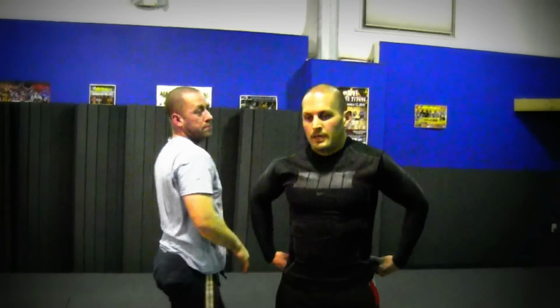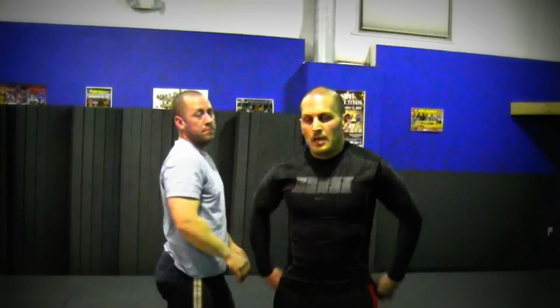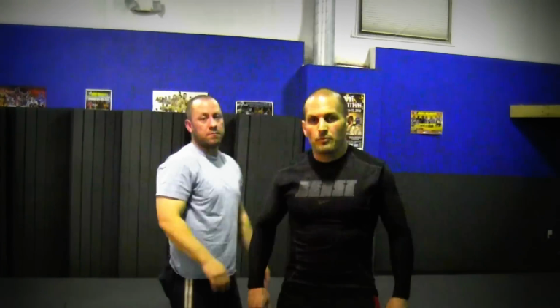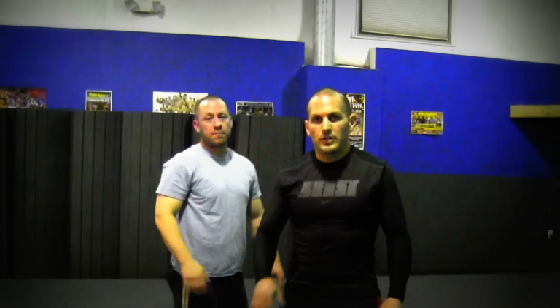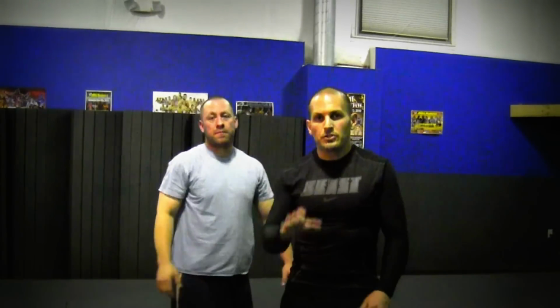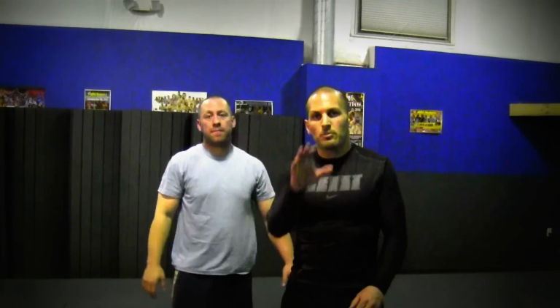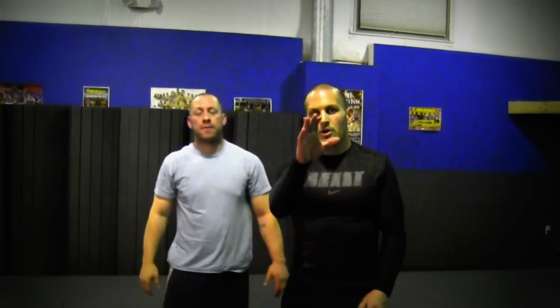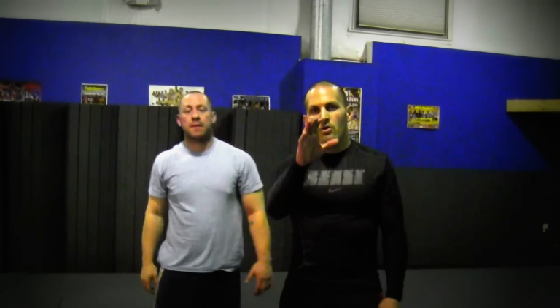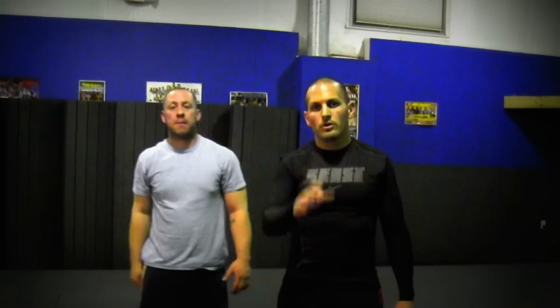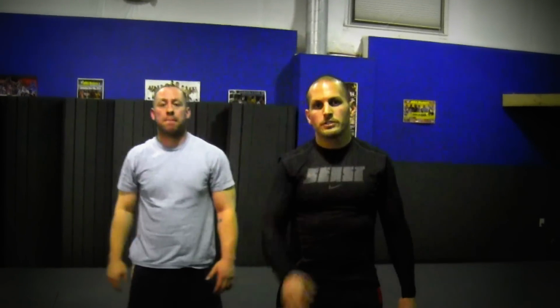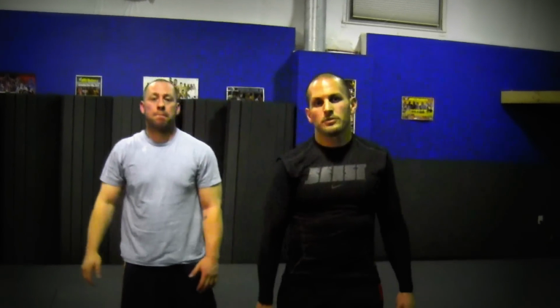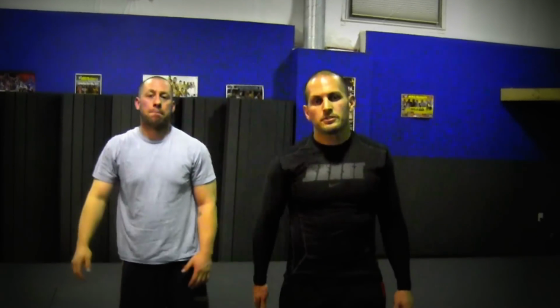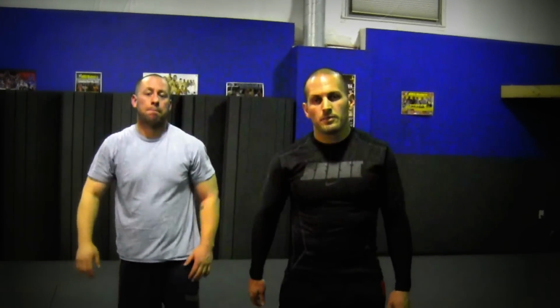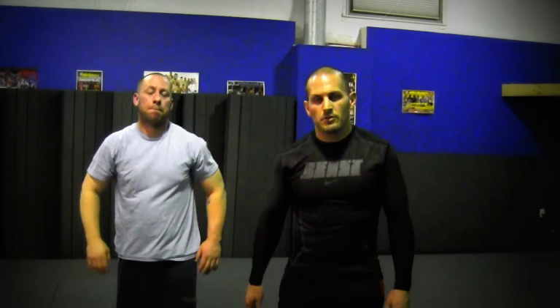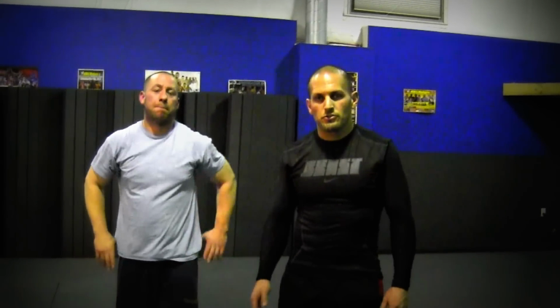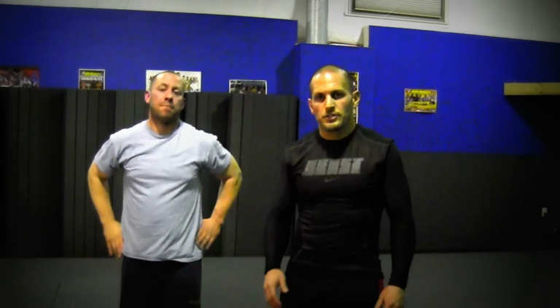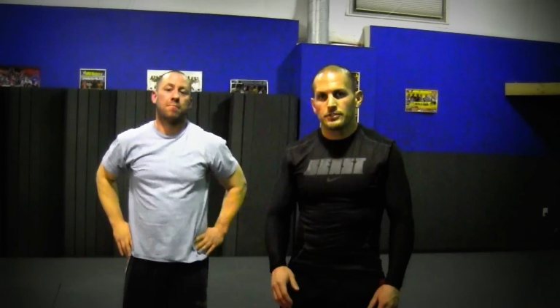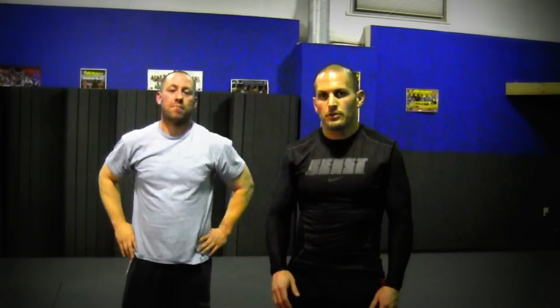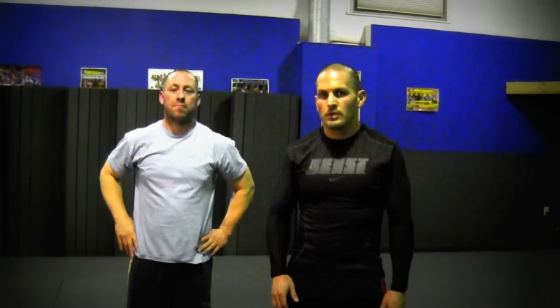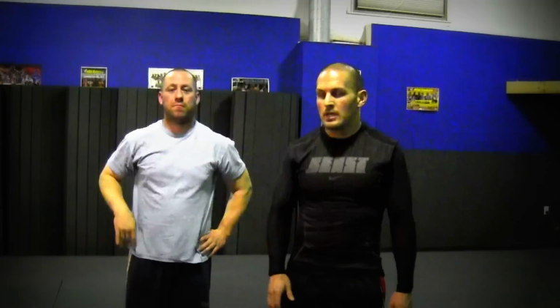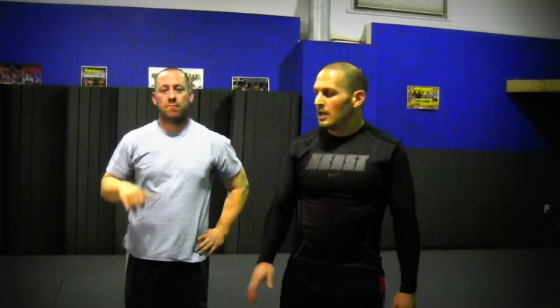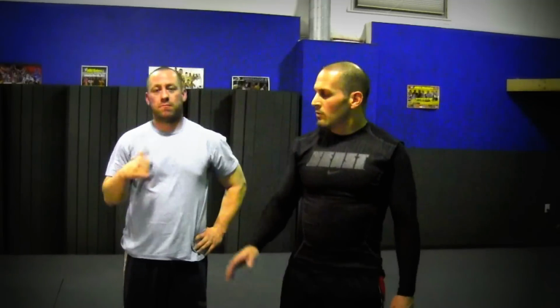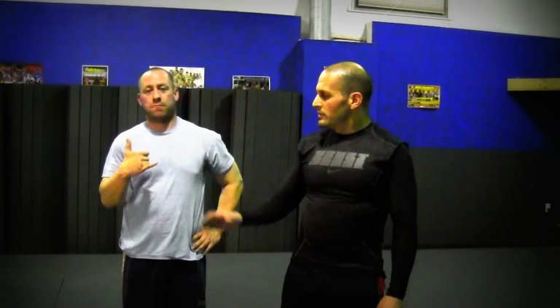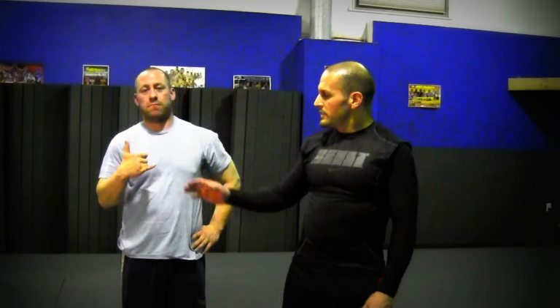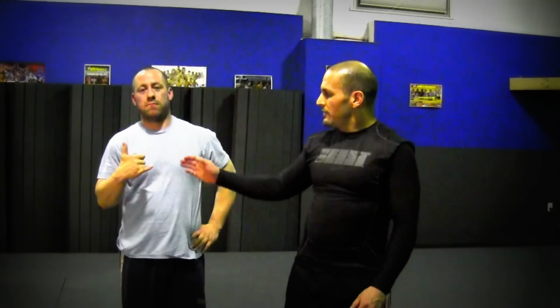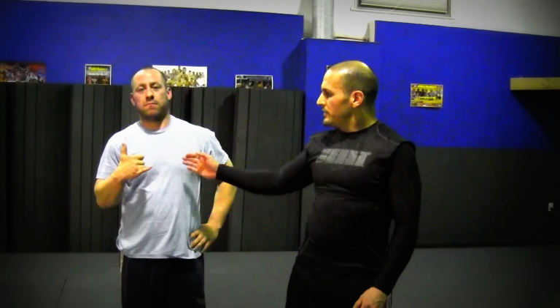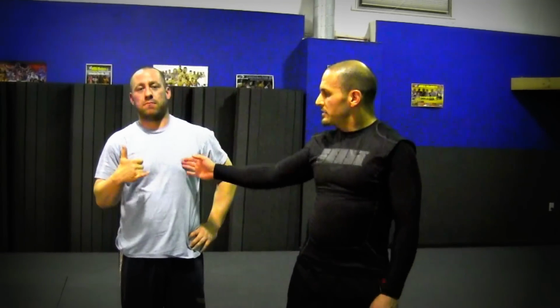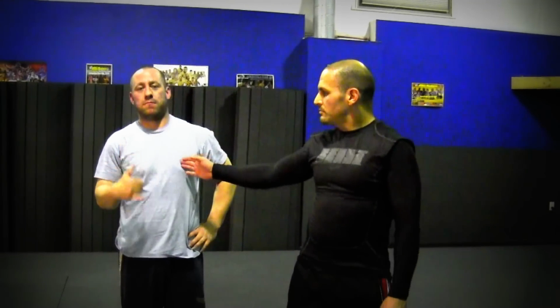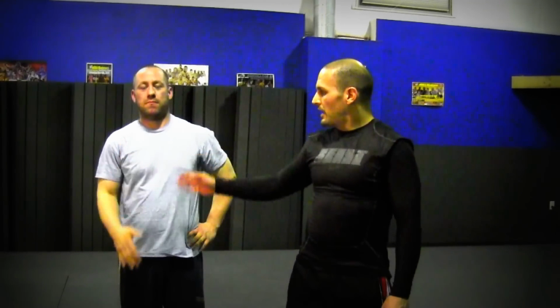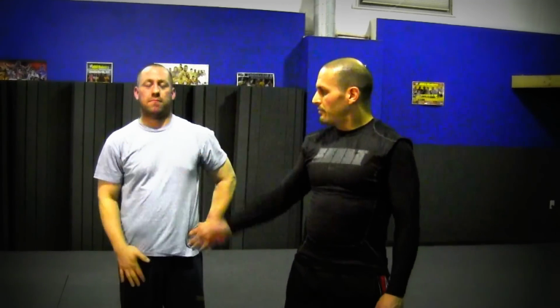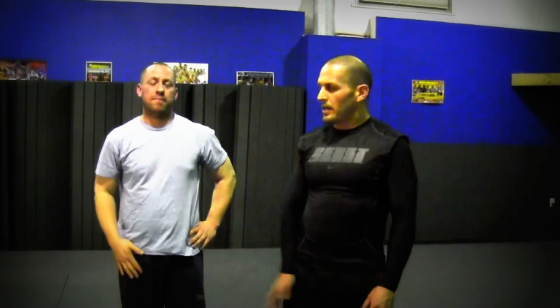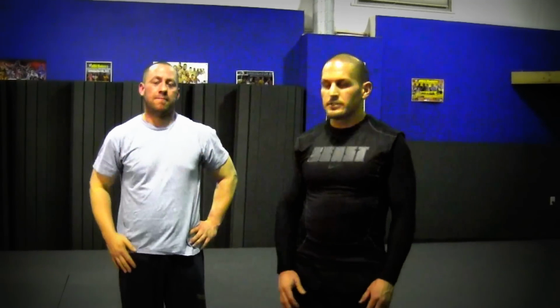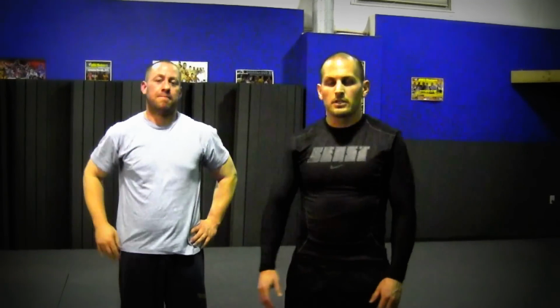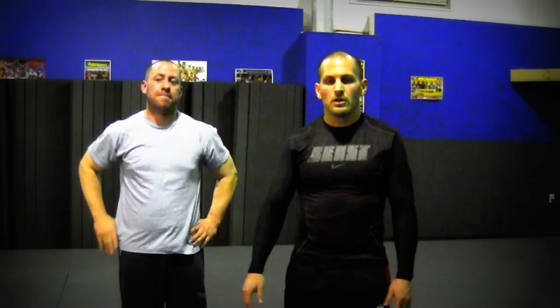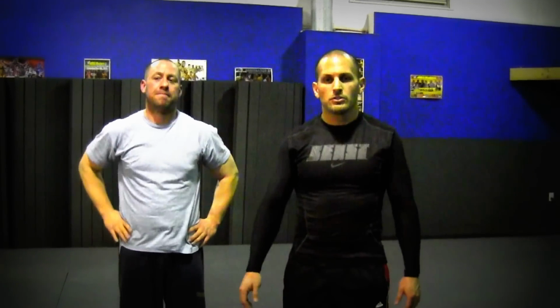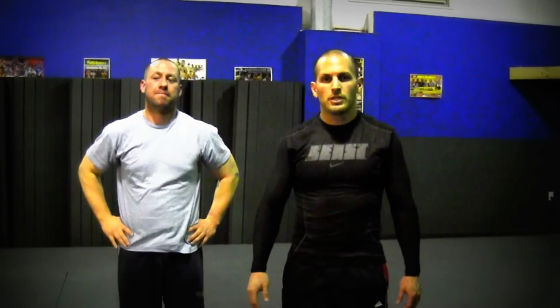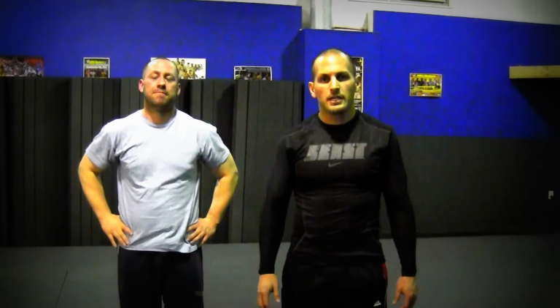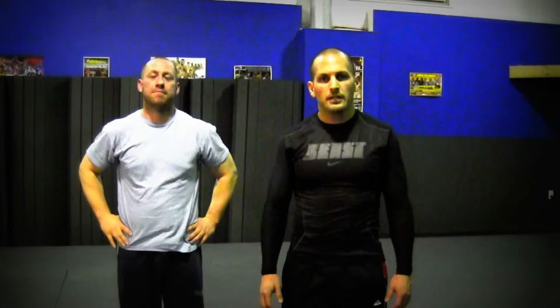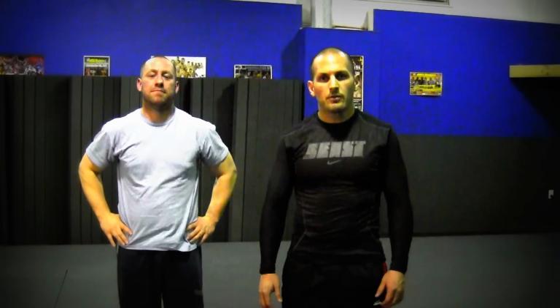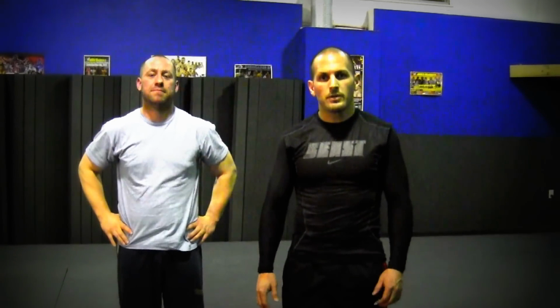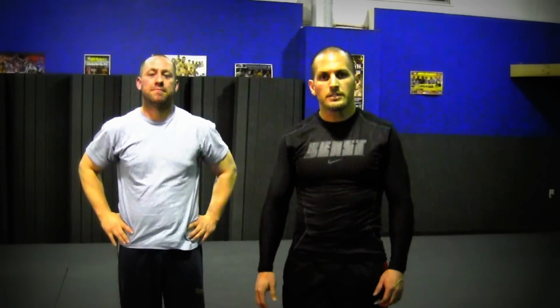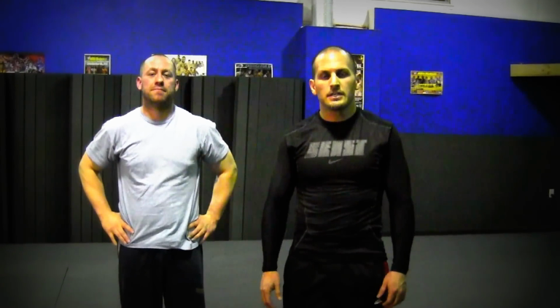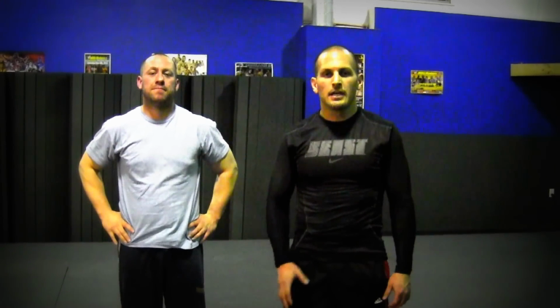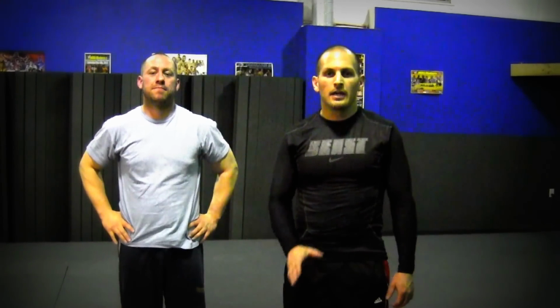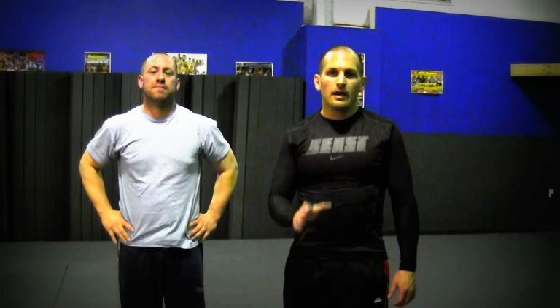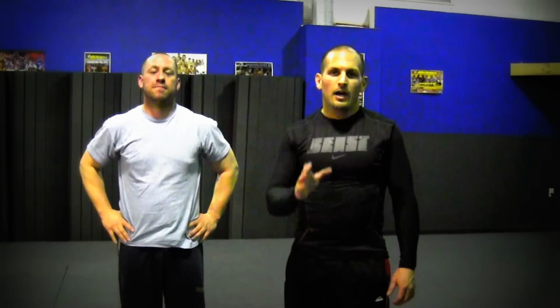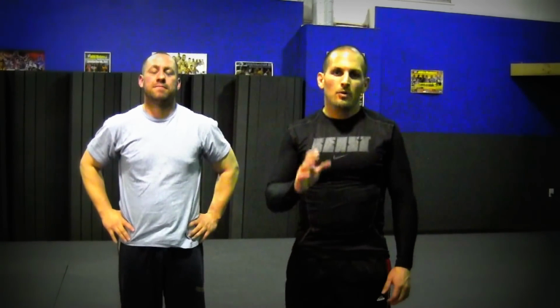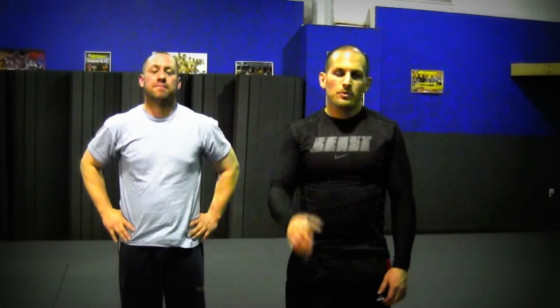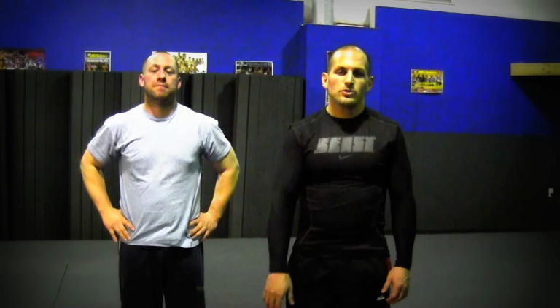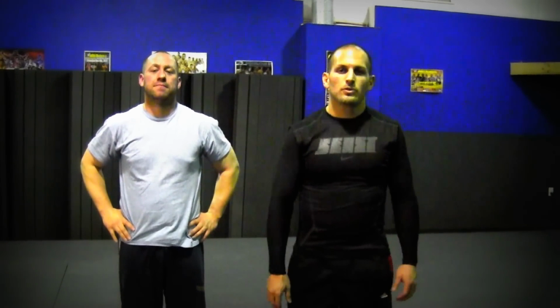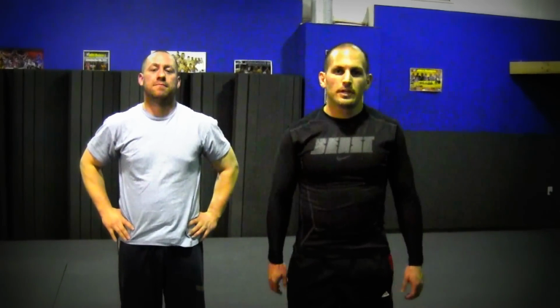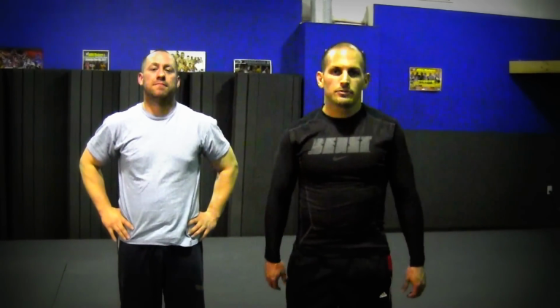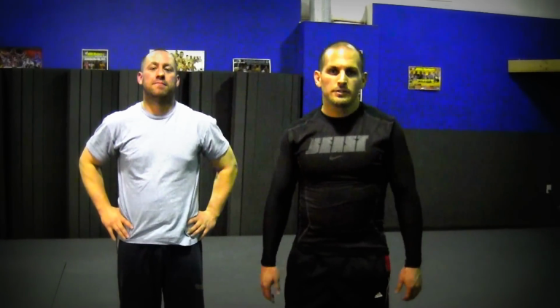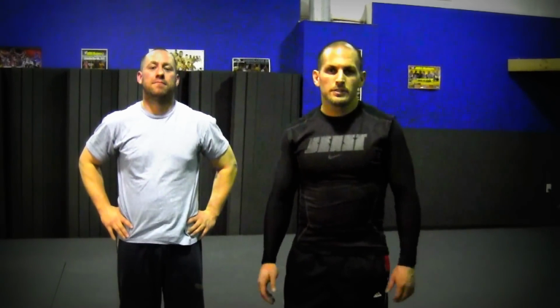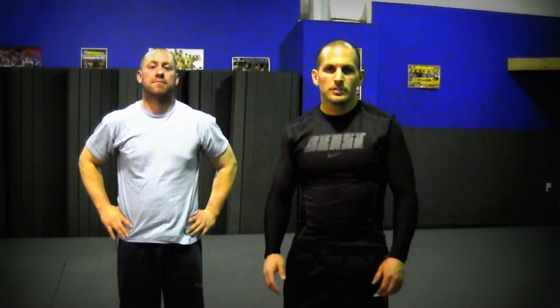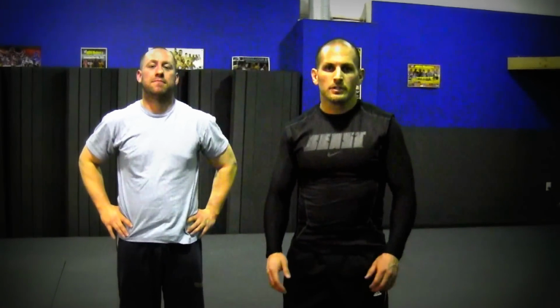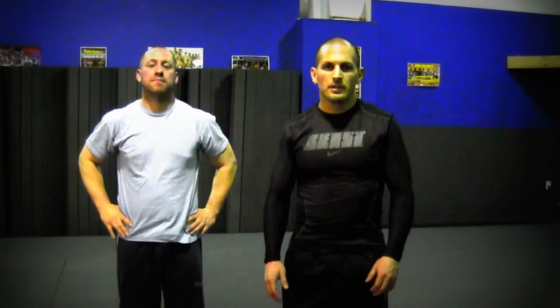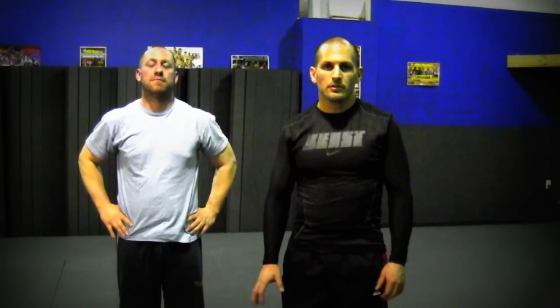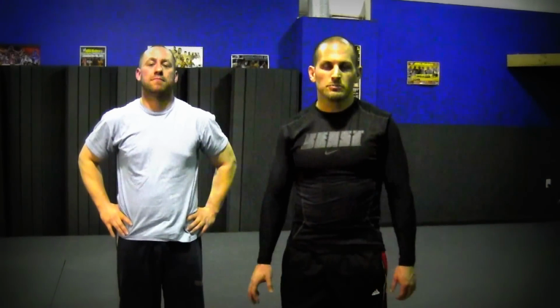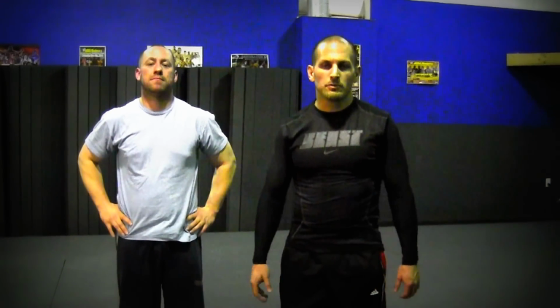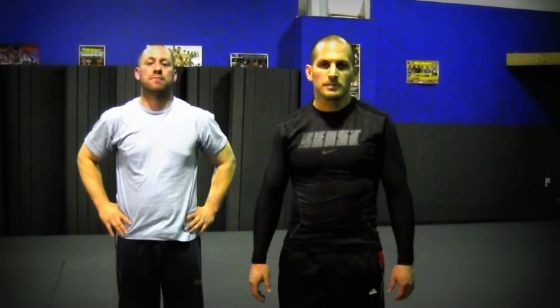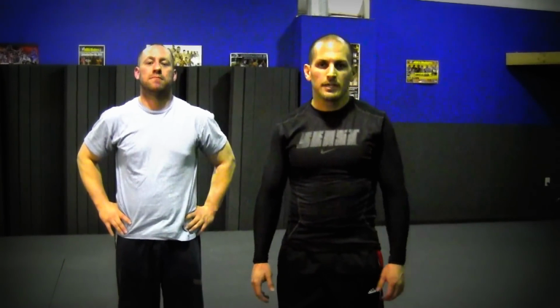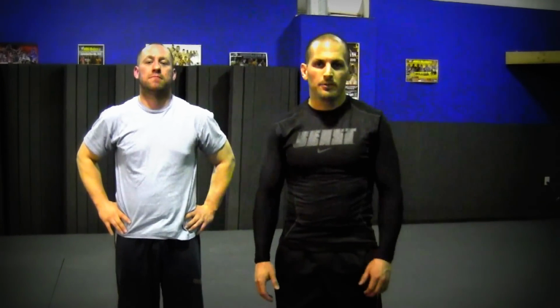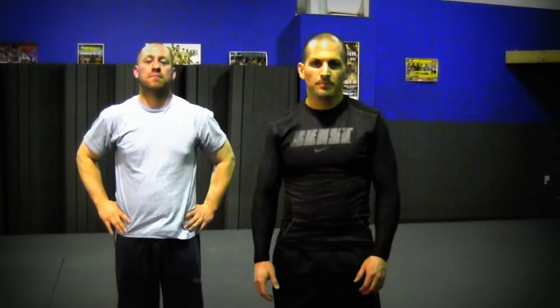I'm Professor Mario Horta with Submit U Jiu Jitsu. Once again, this is my boxing coach Eli Reese. I hope you enjoyed that transition and those moves. Thank you.